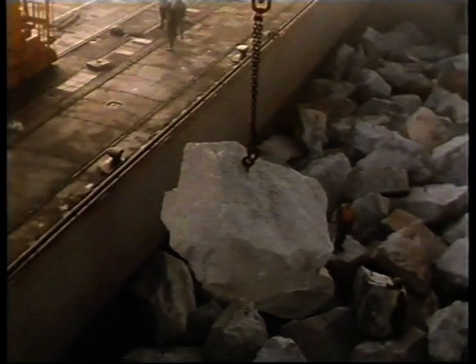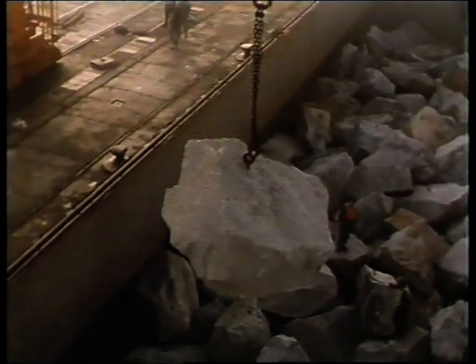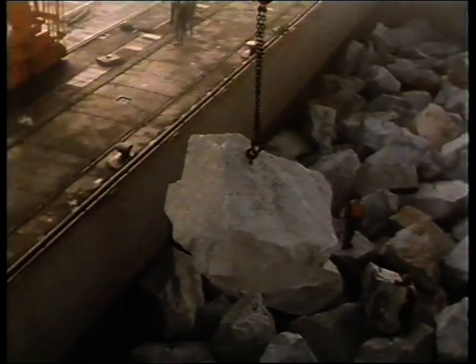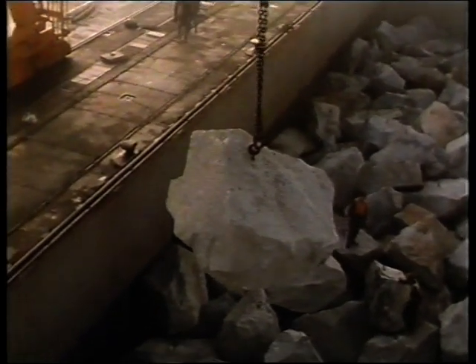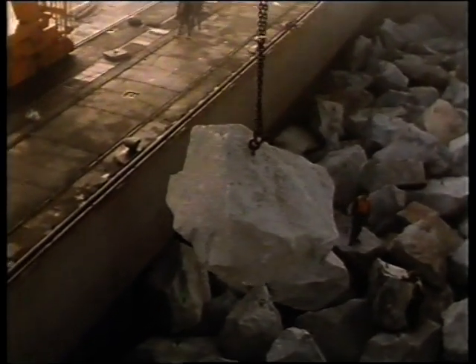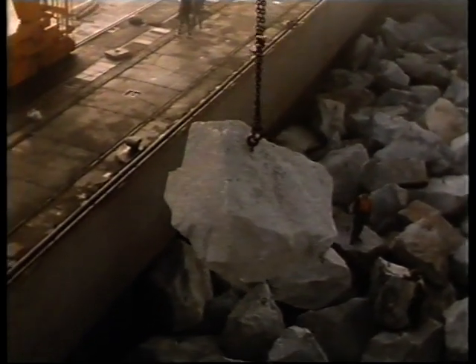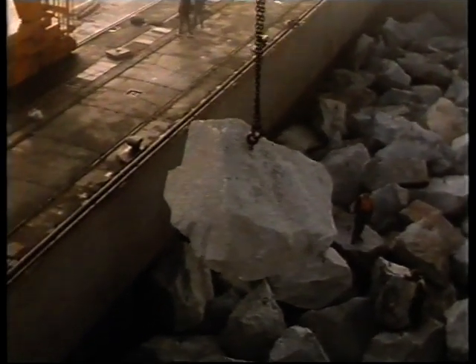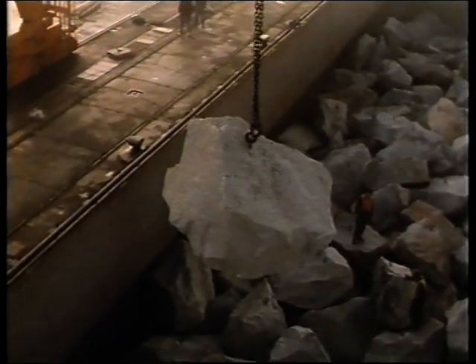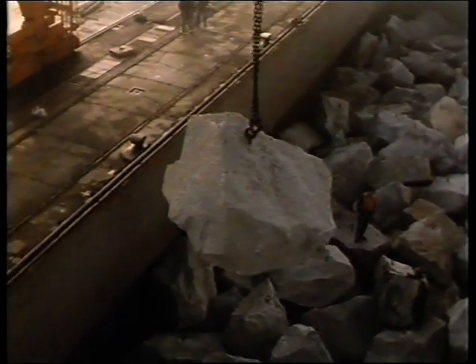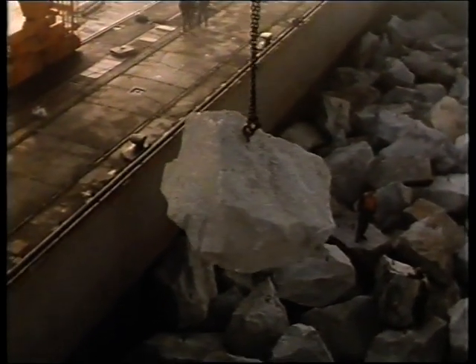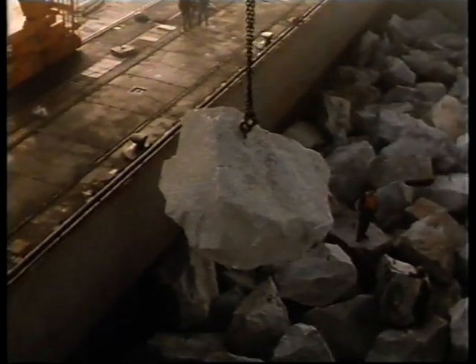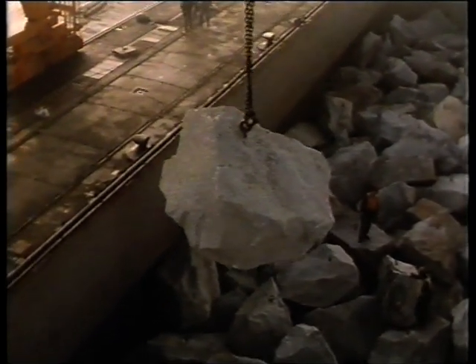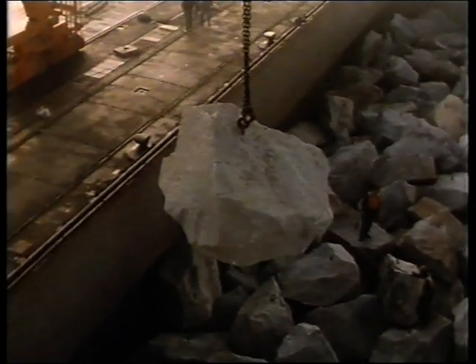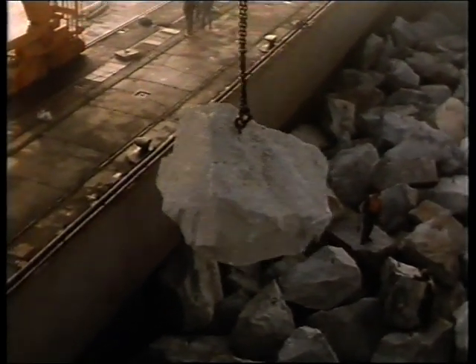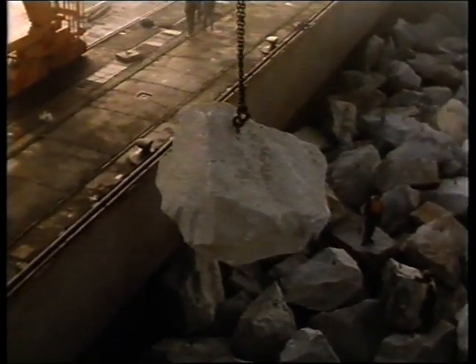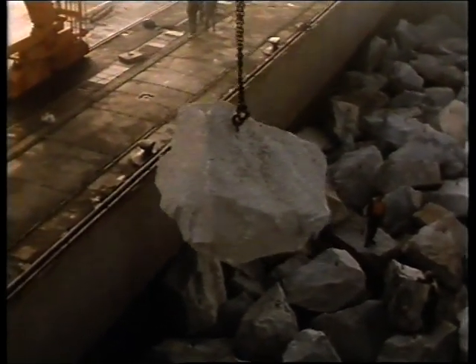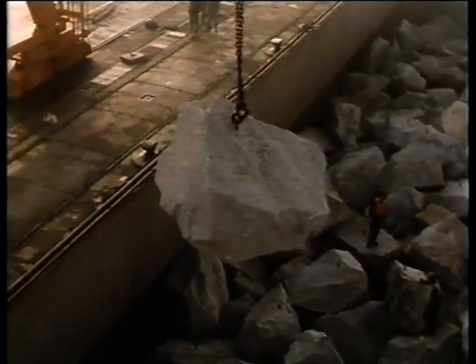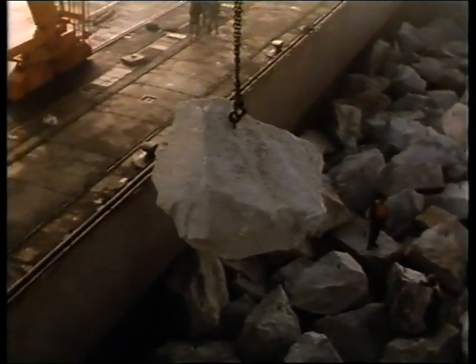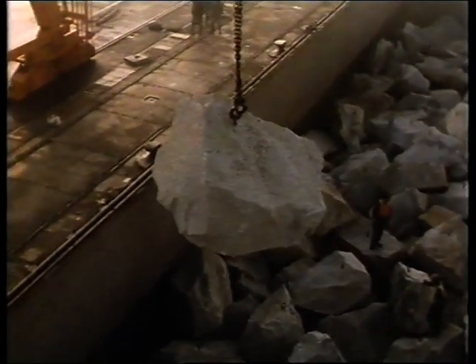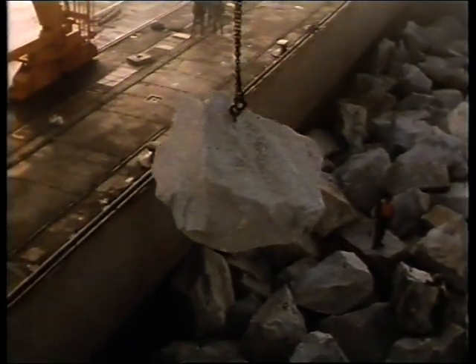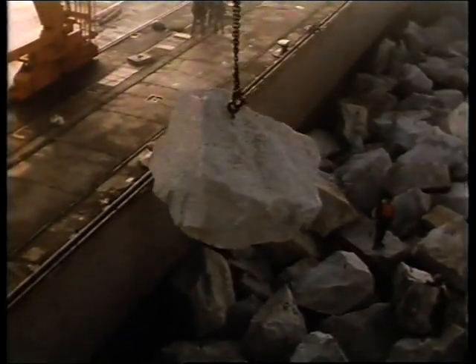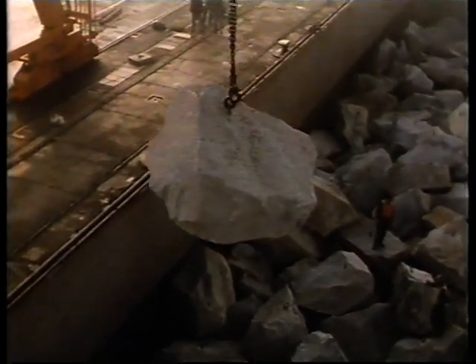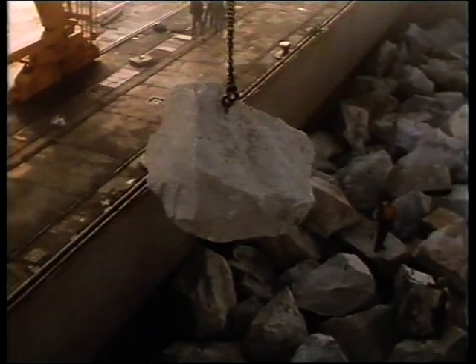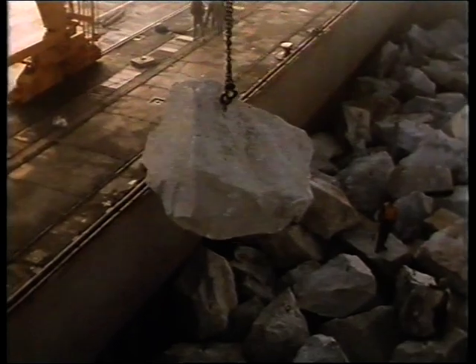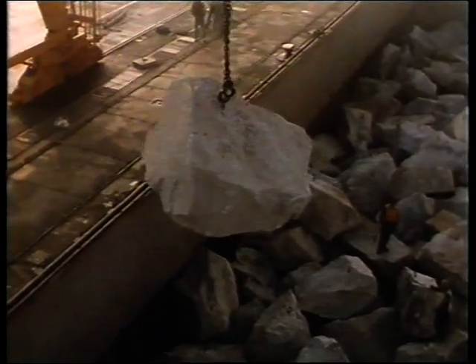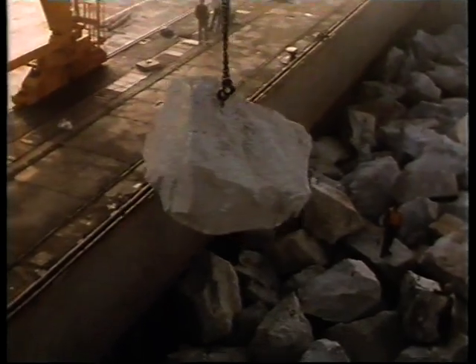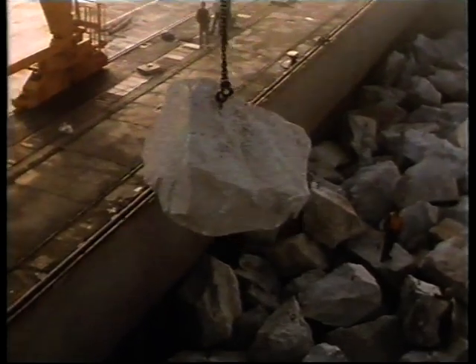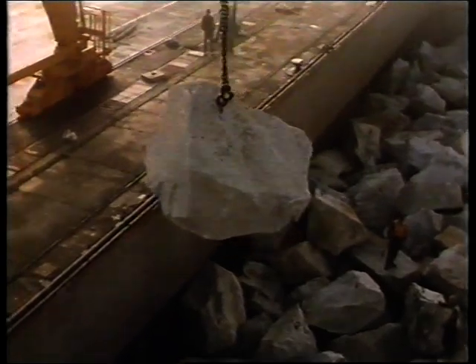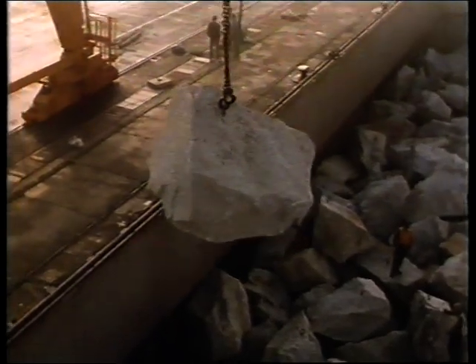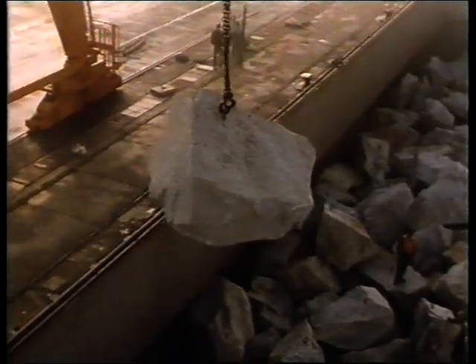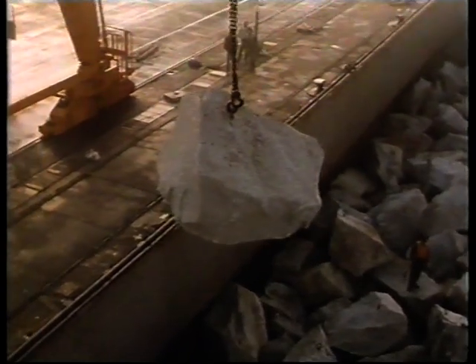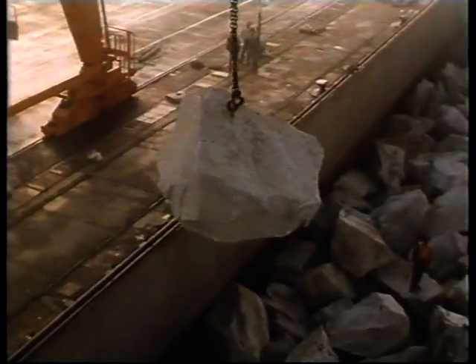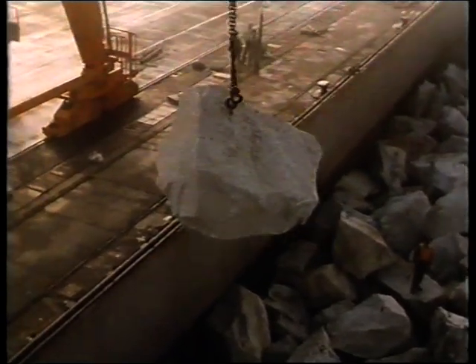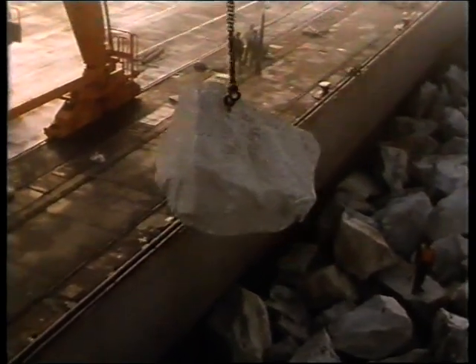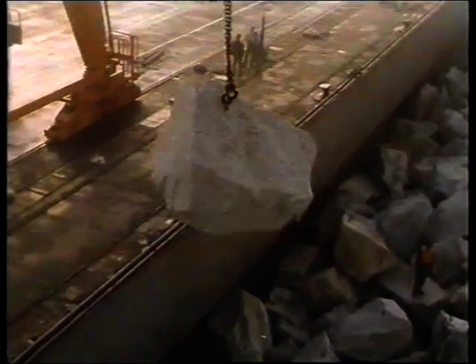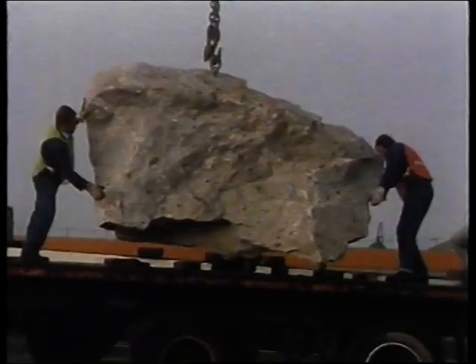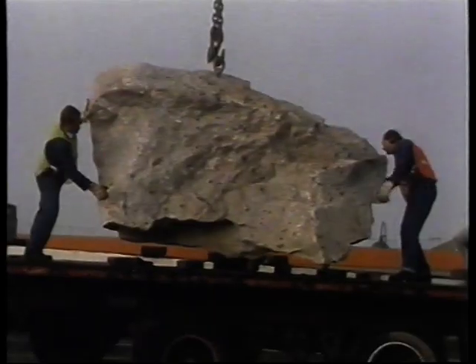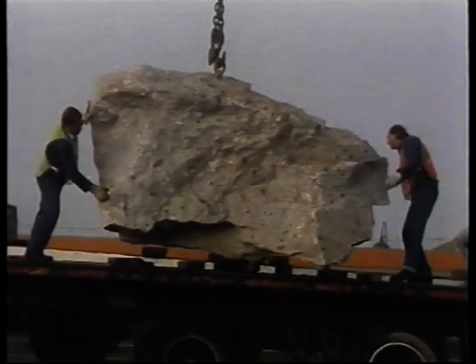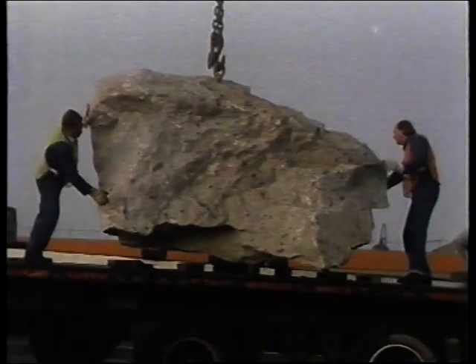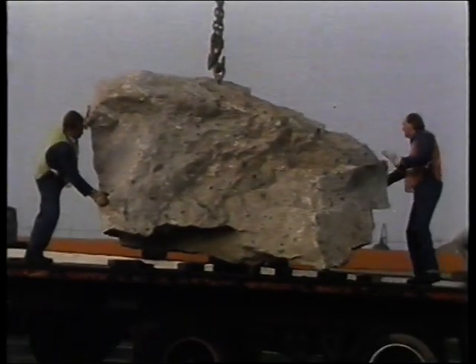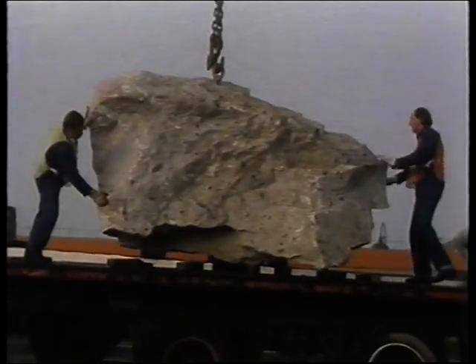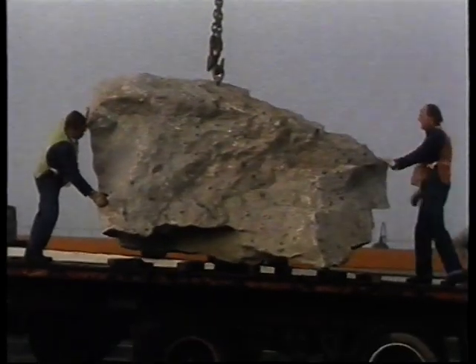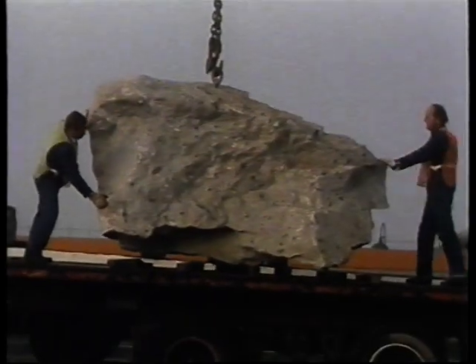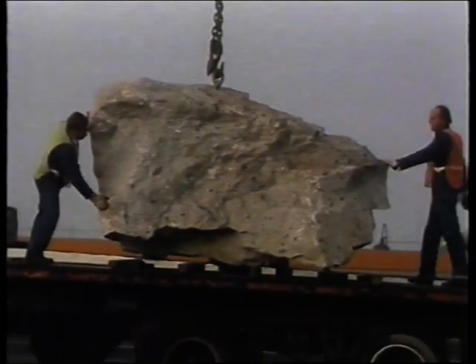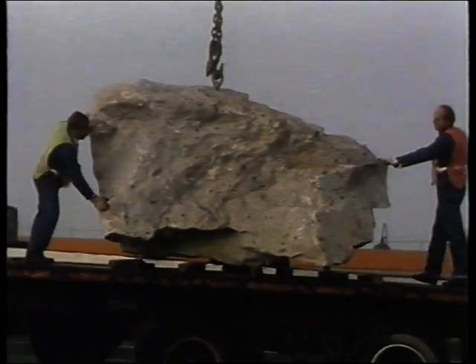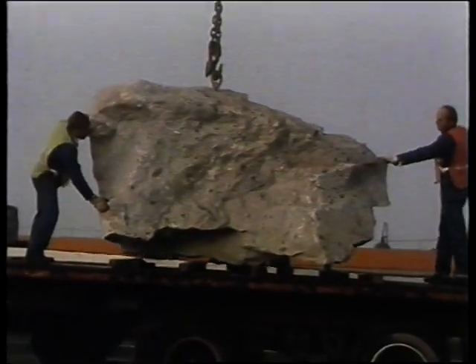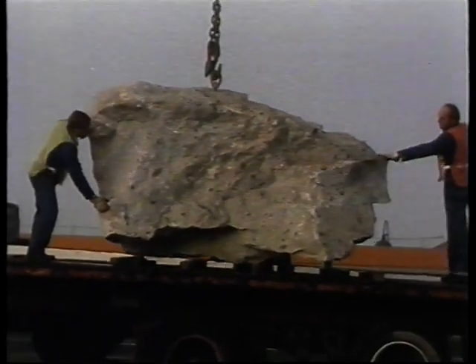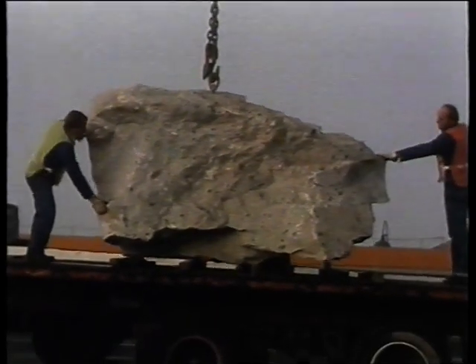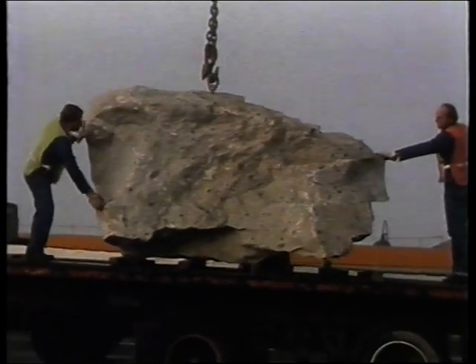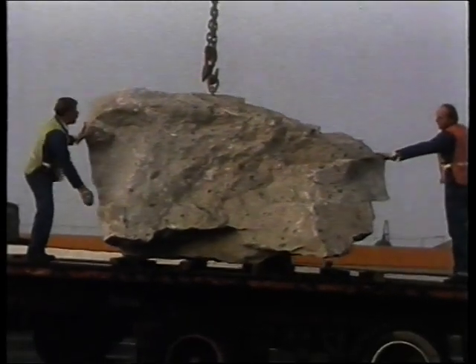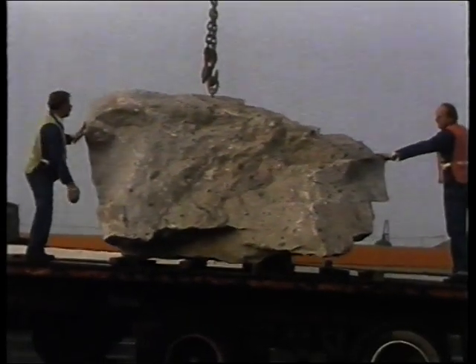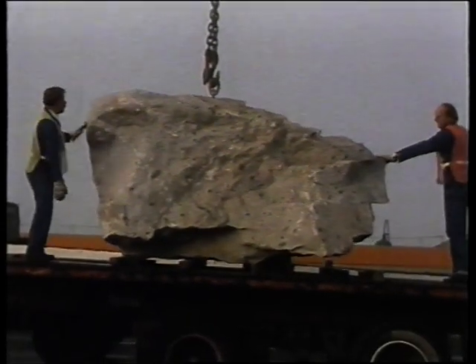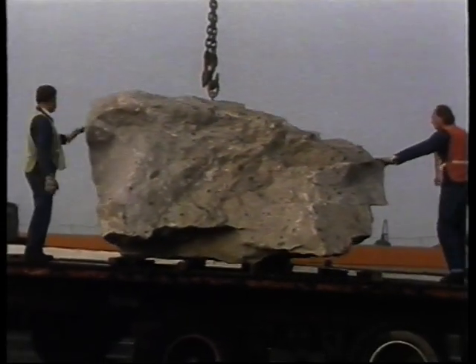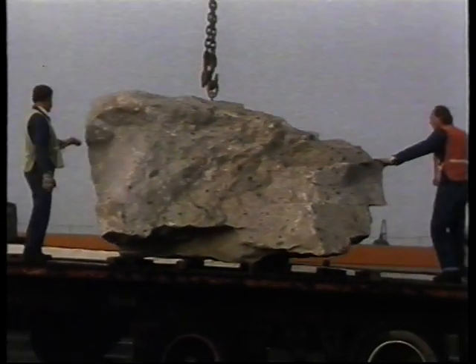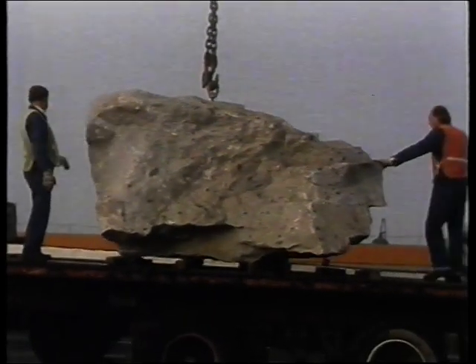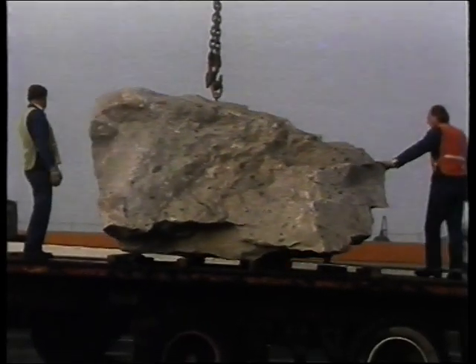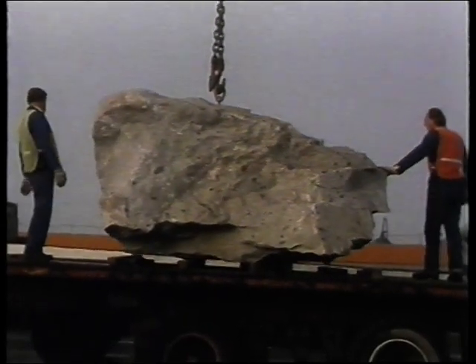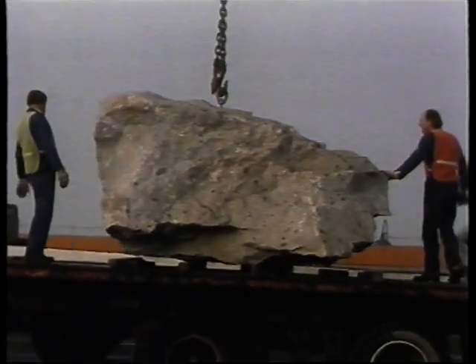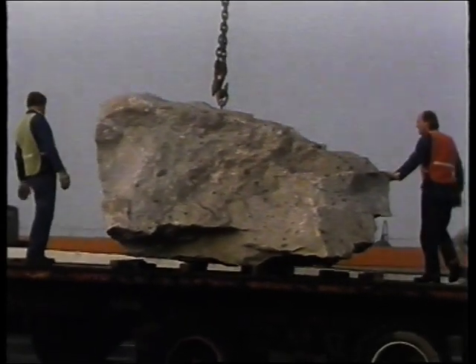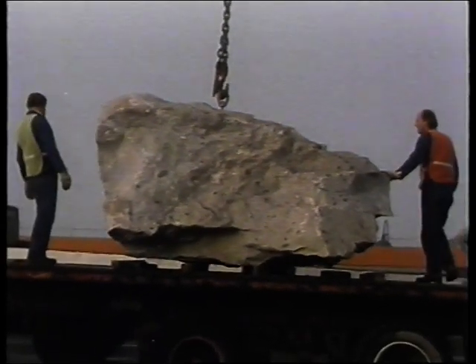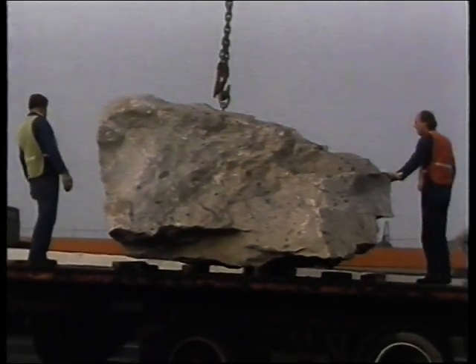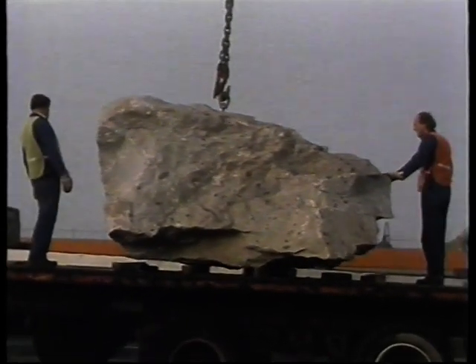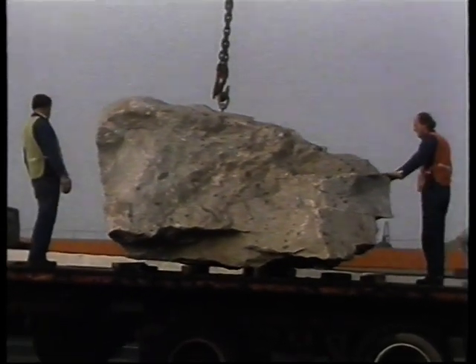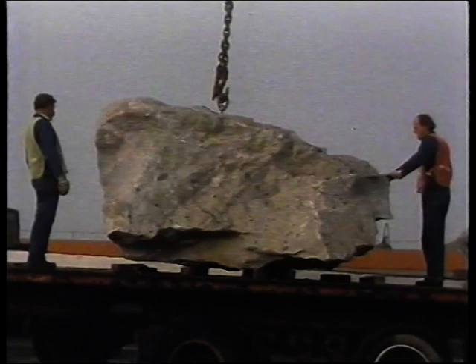At Newhaven, the recently installed container berth crane was used to transfer the rocks to lorries for the last leg of their journey to Seaford.